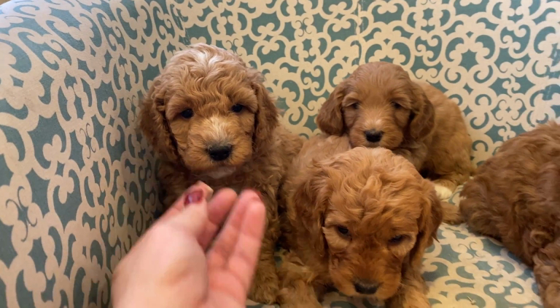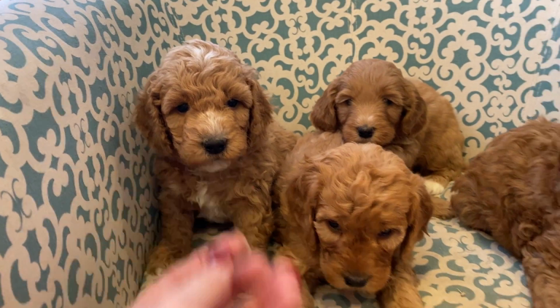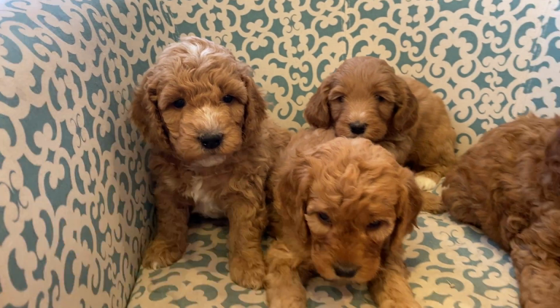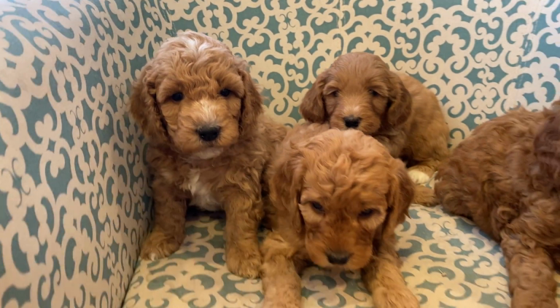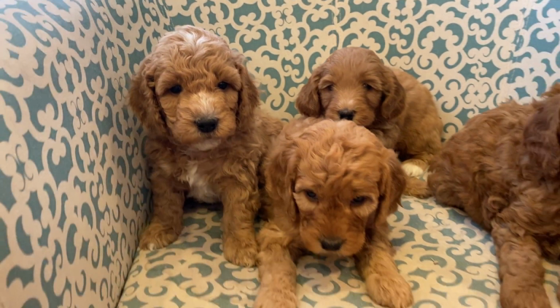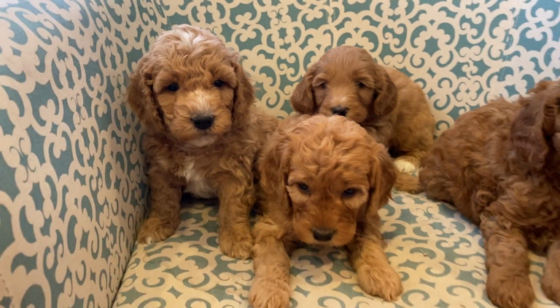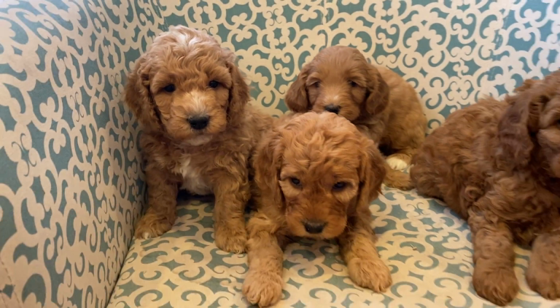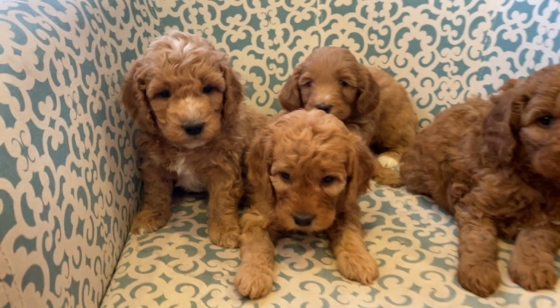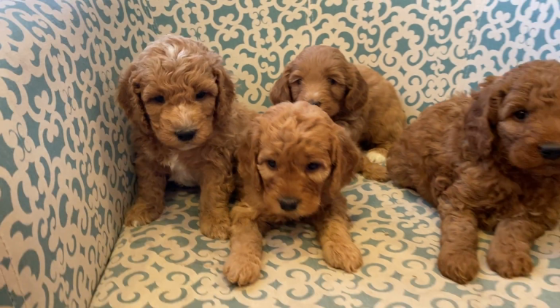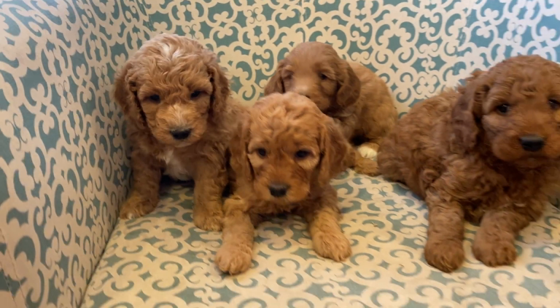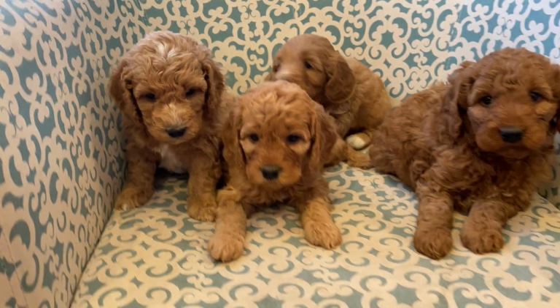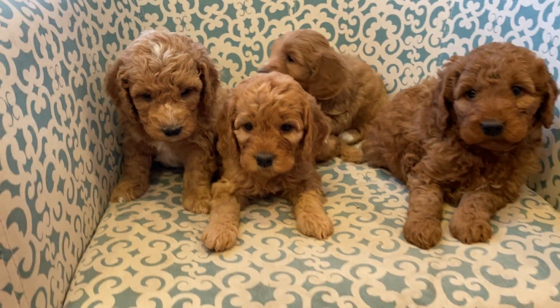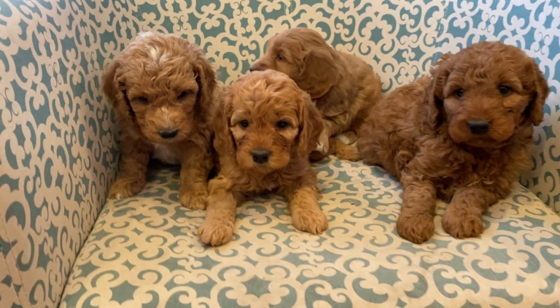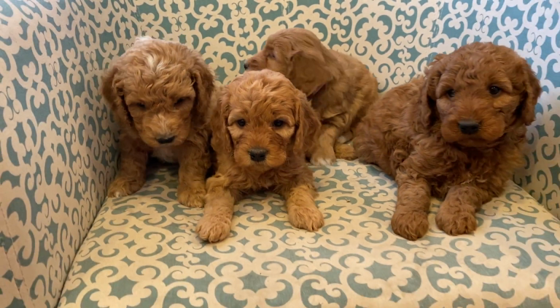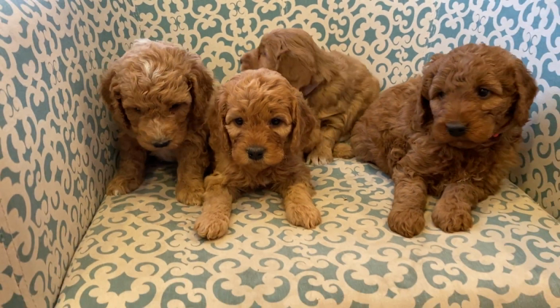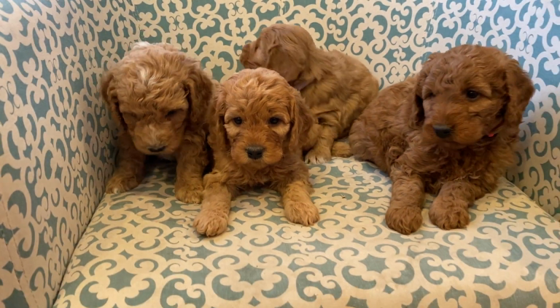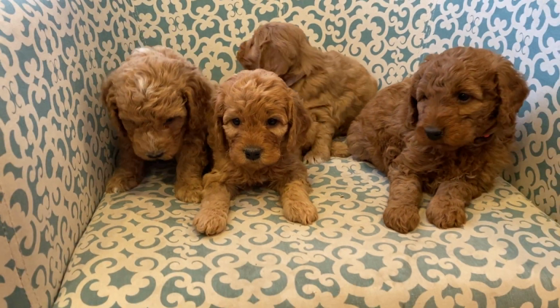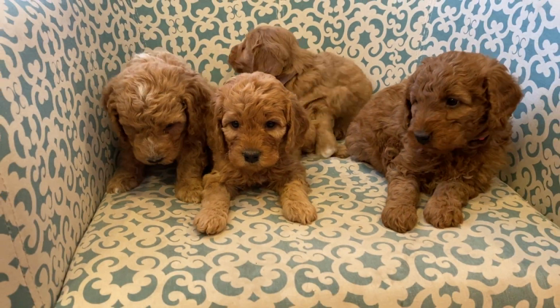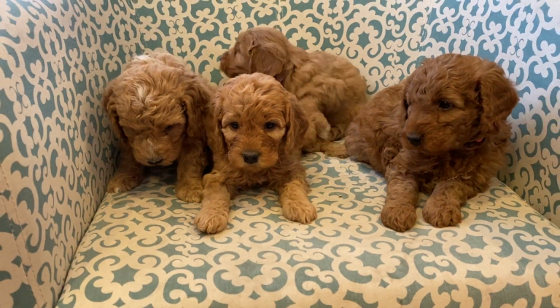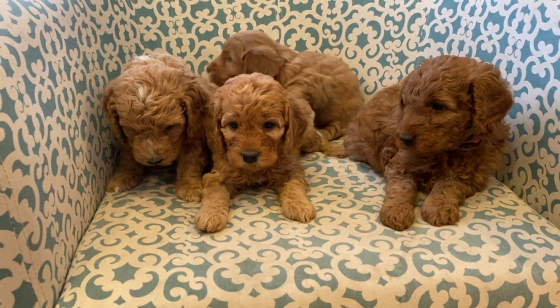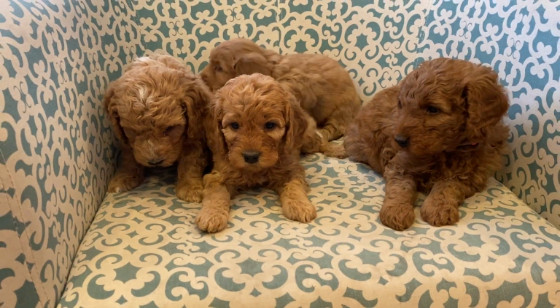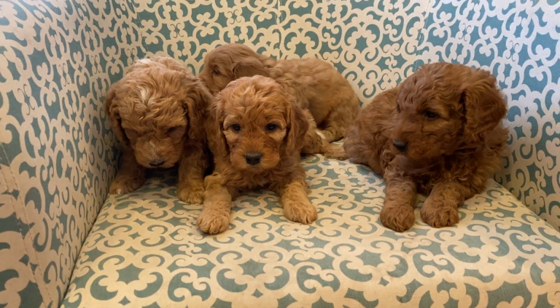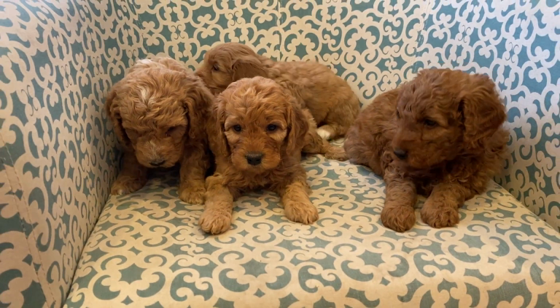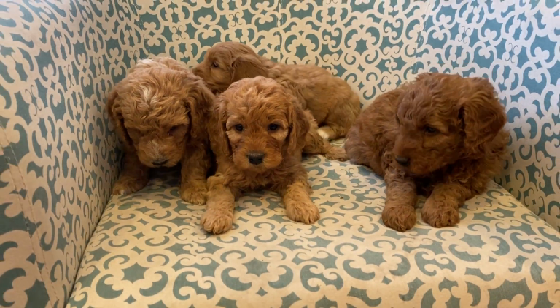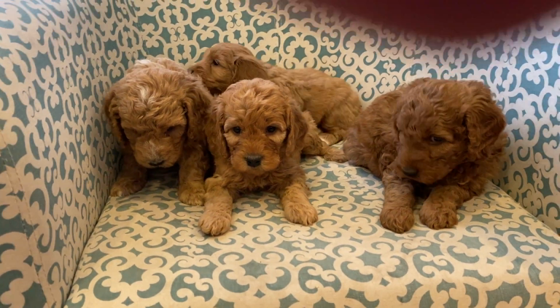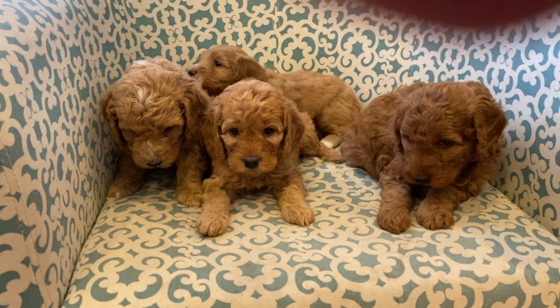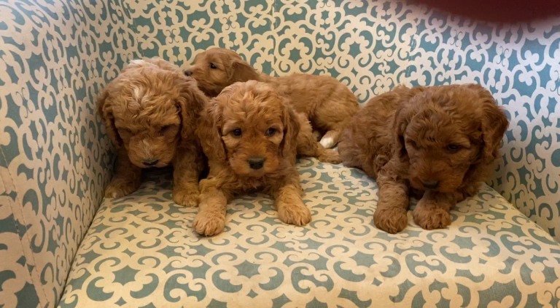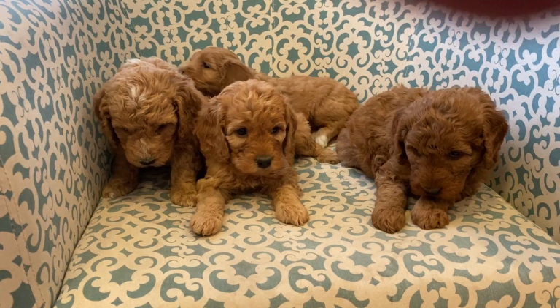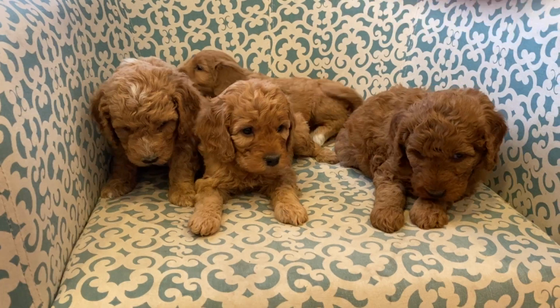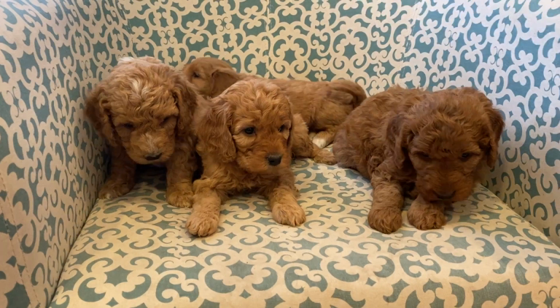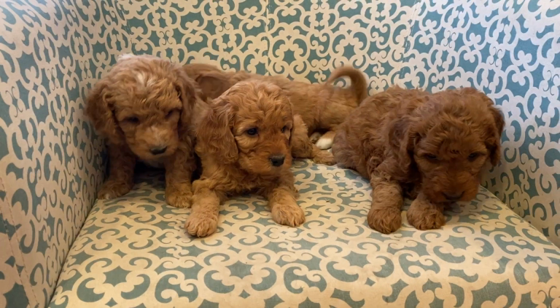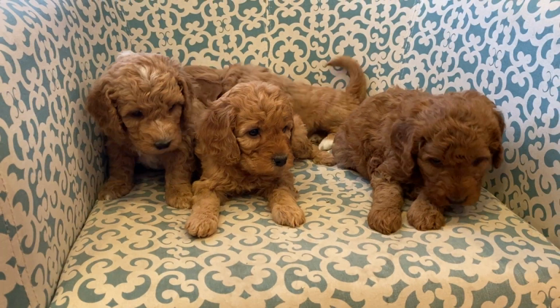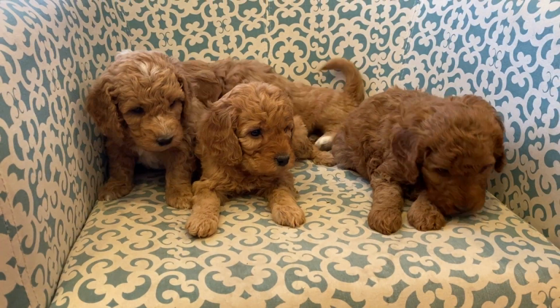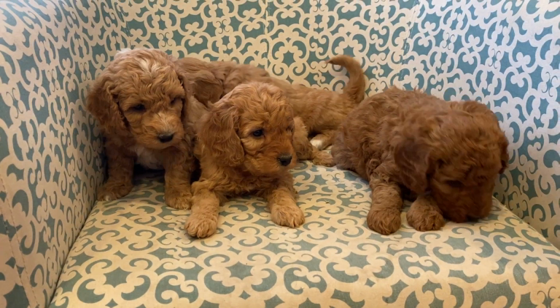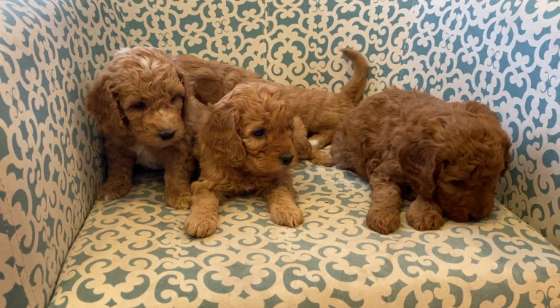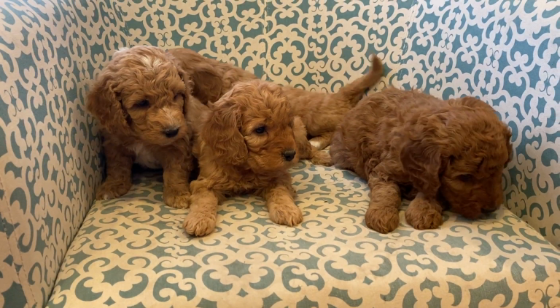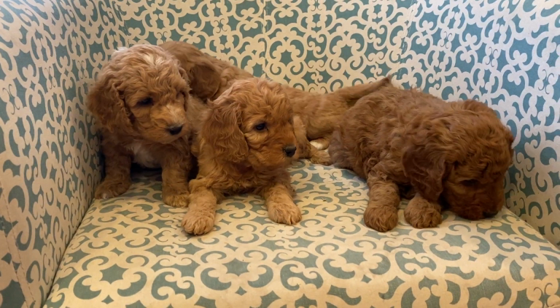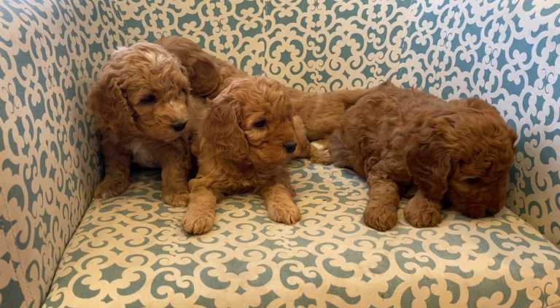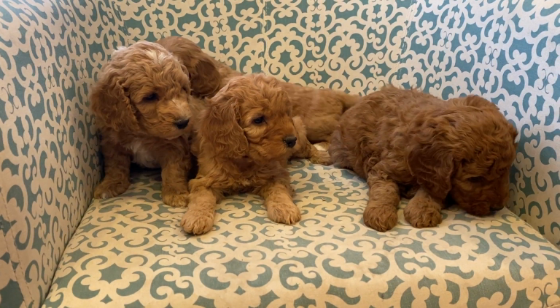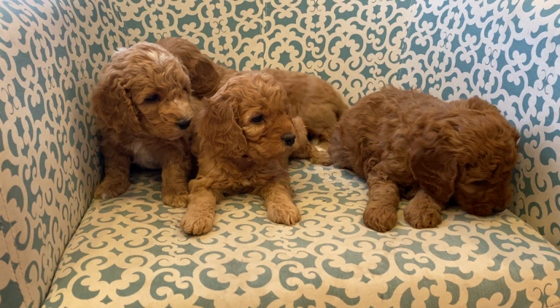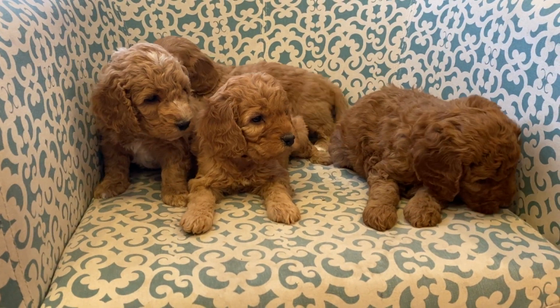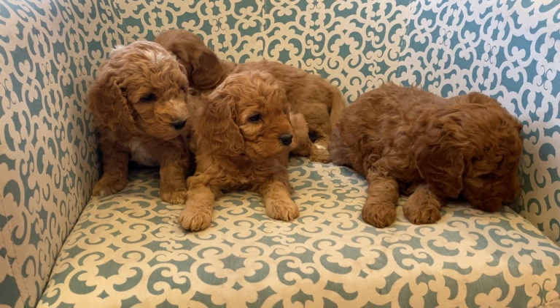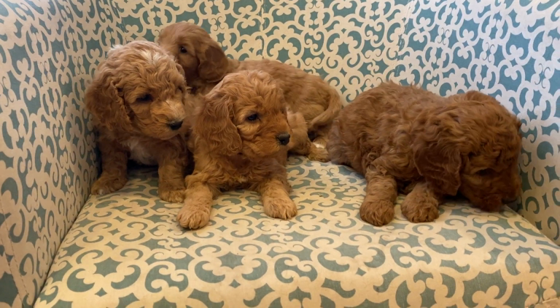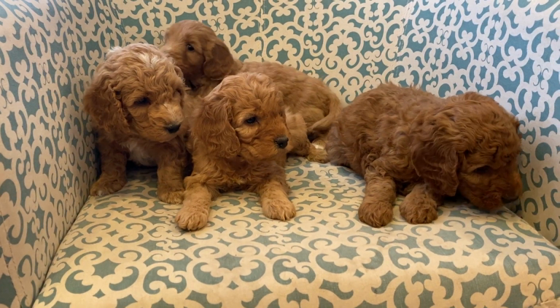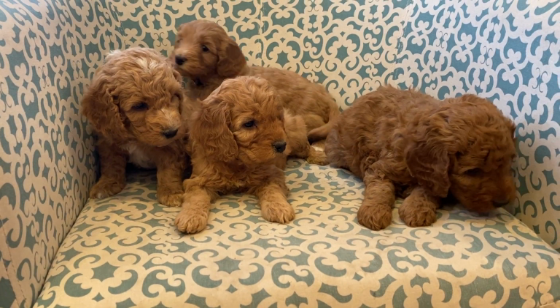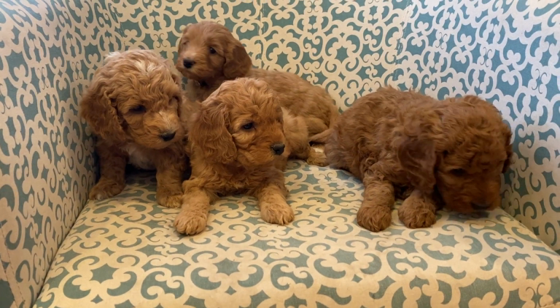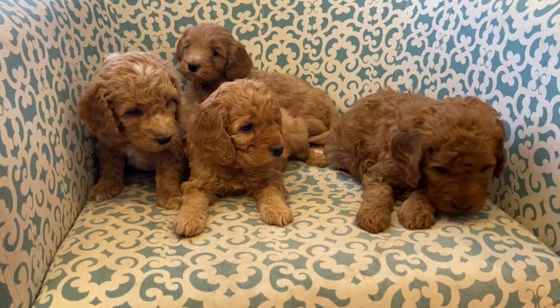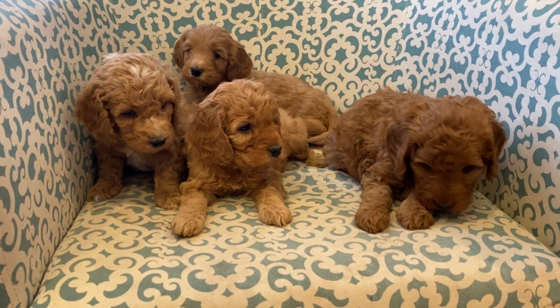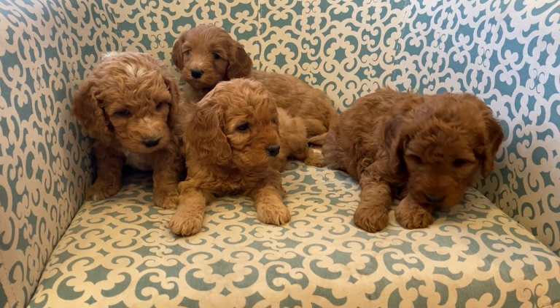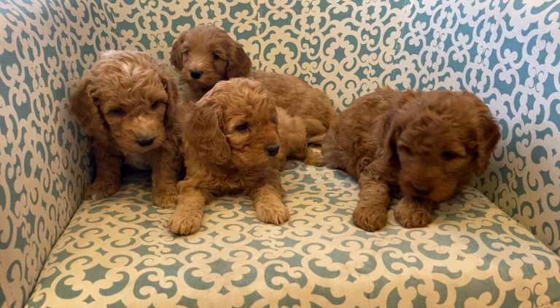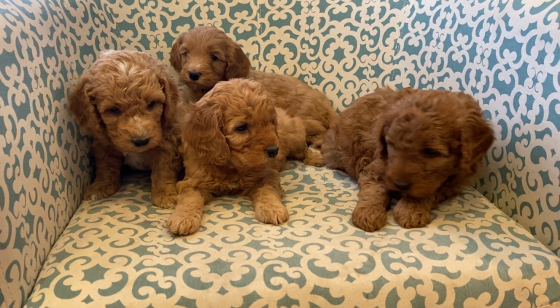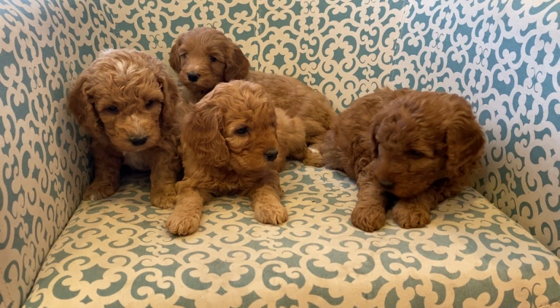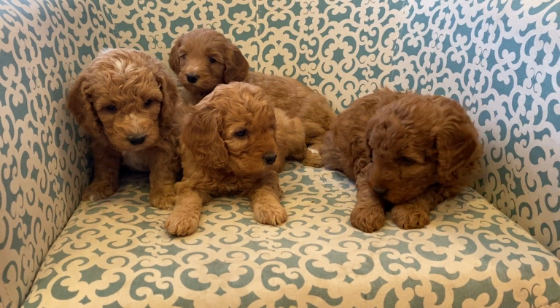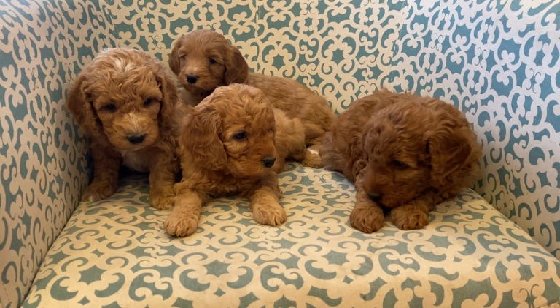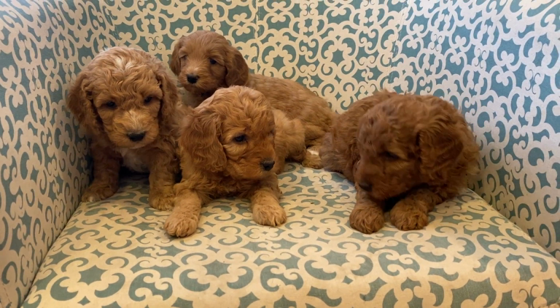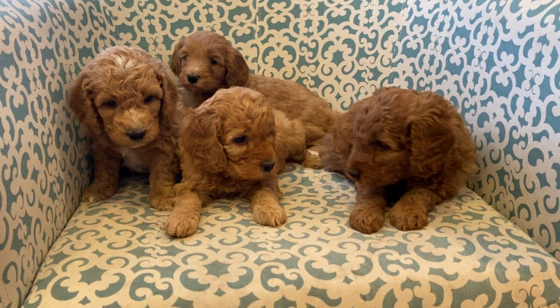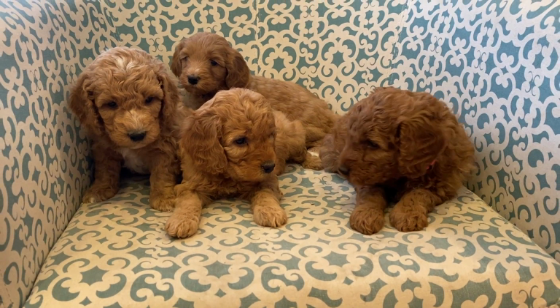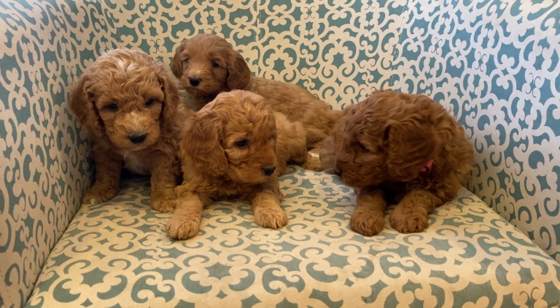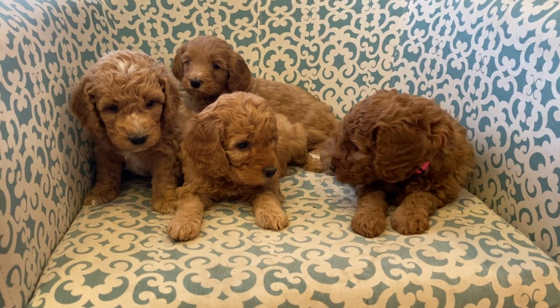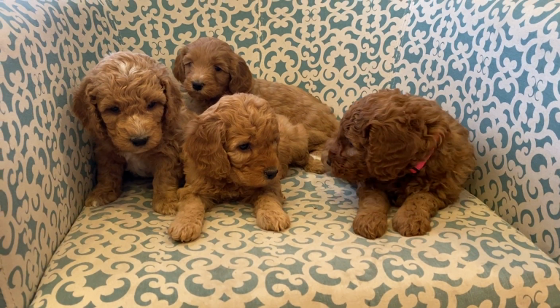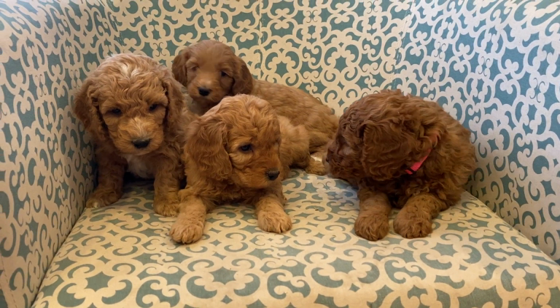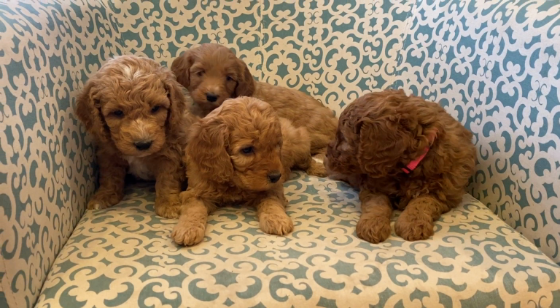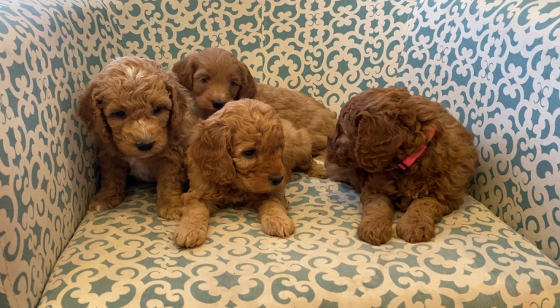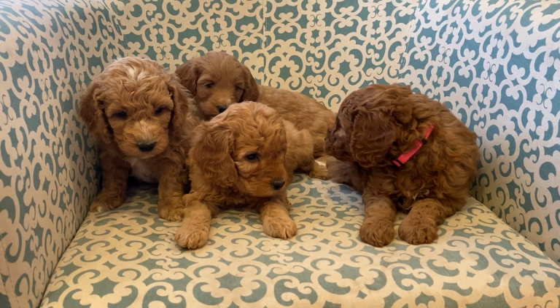And these are all Lucy's mini golden doodles ready for their homes in January.